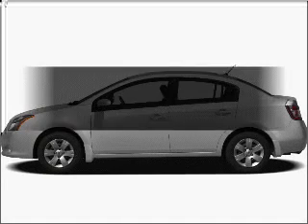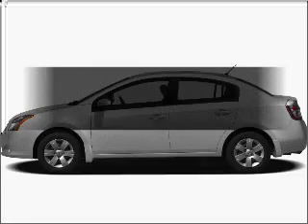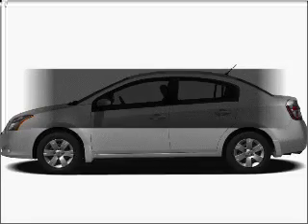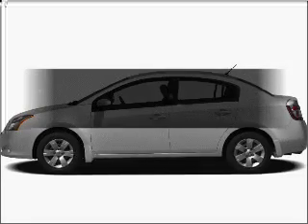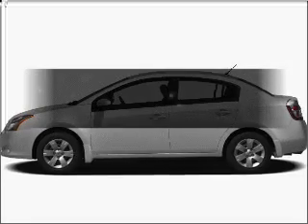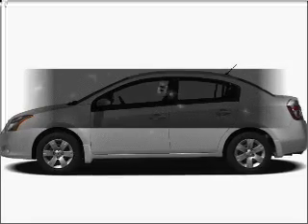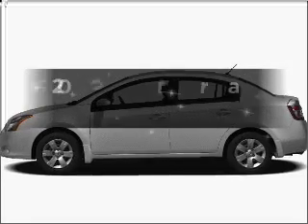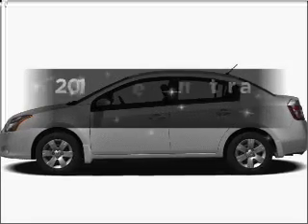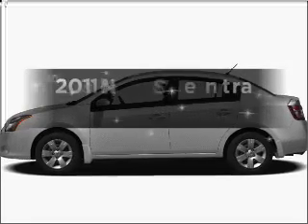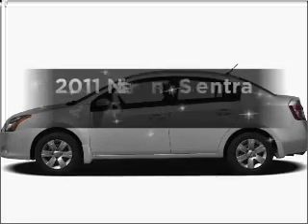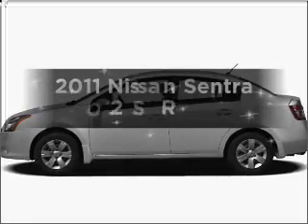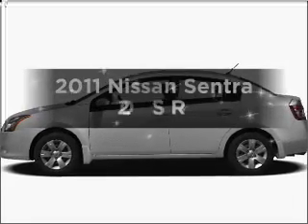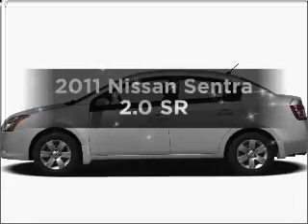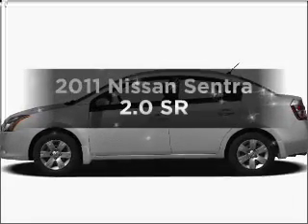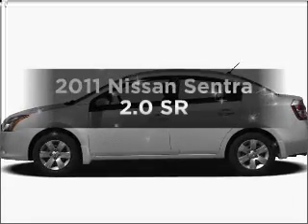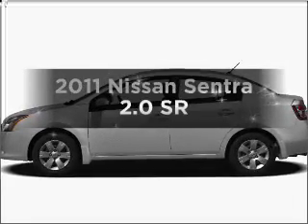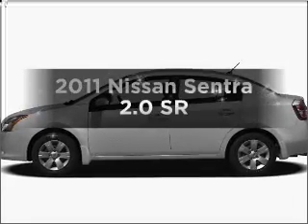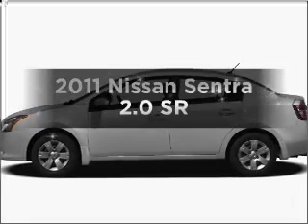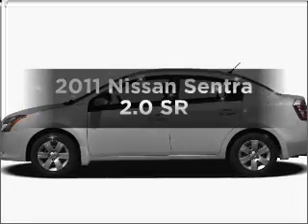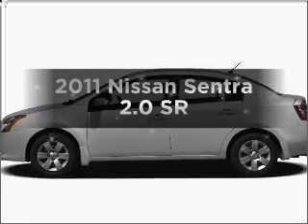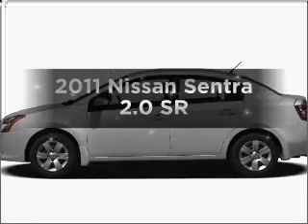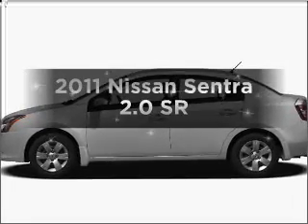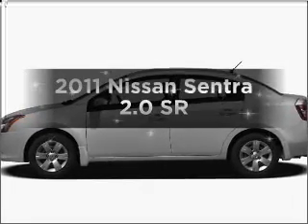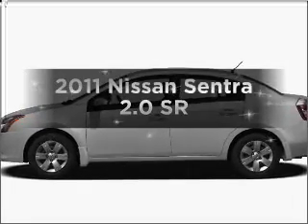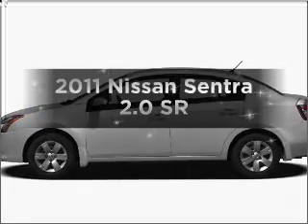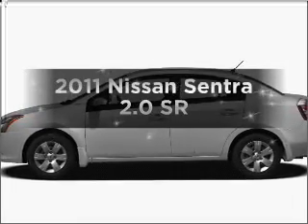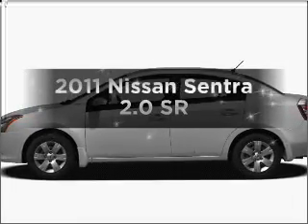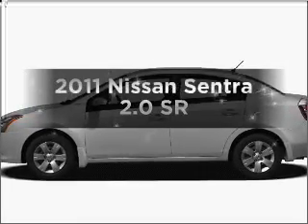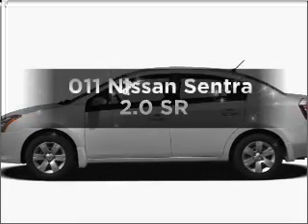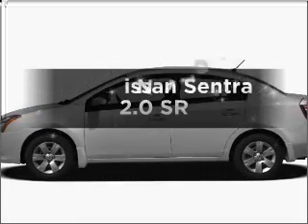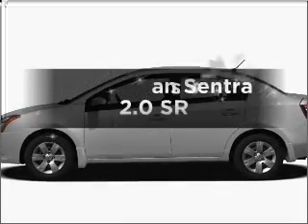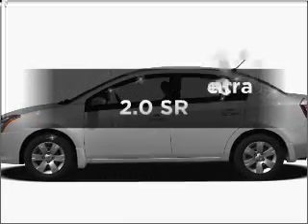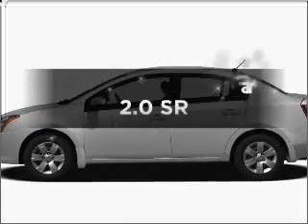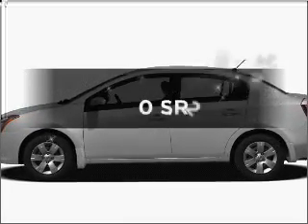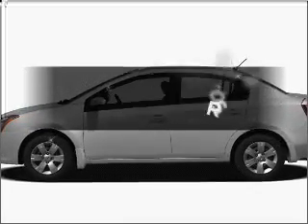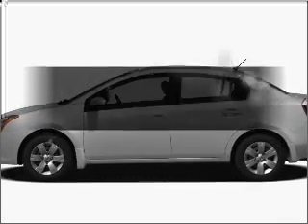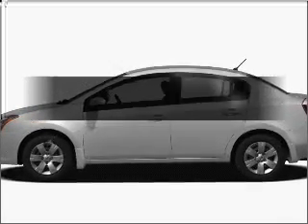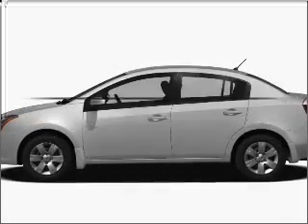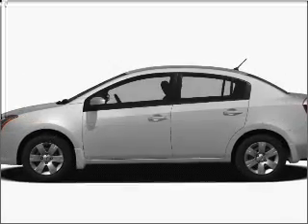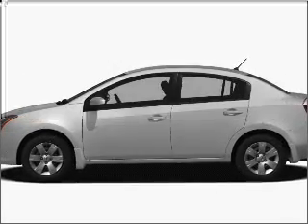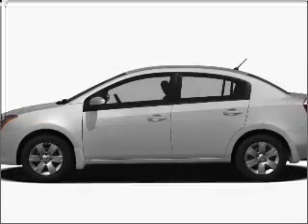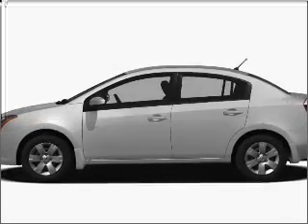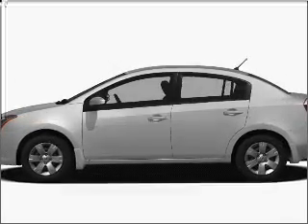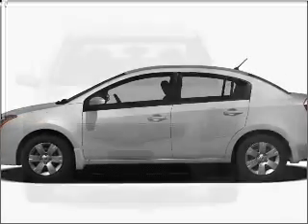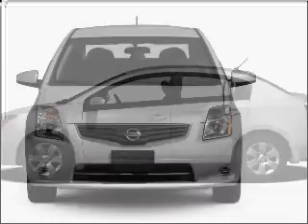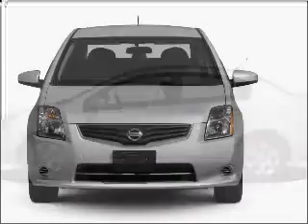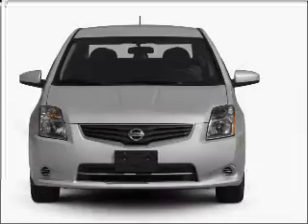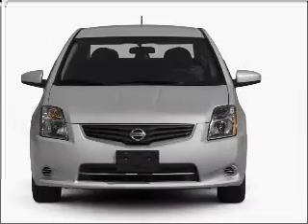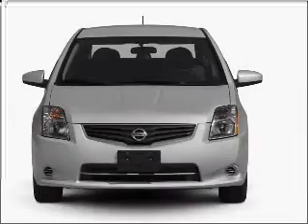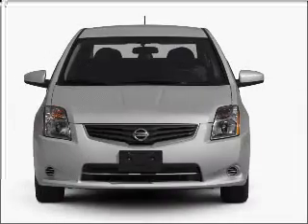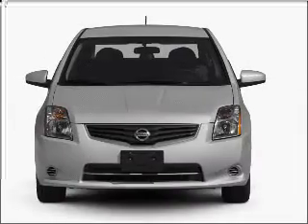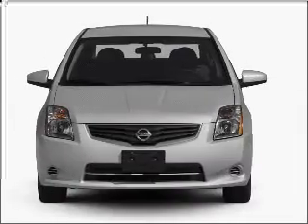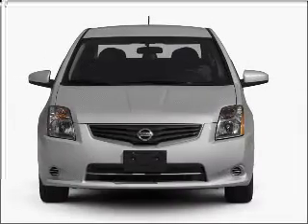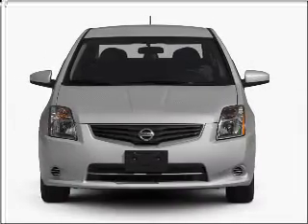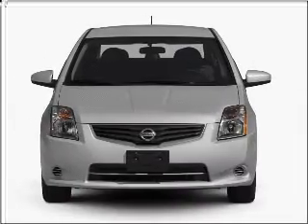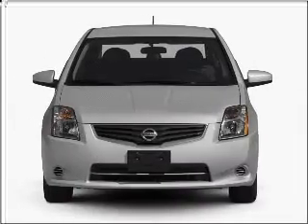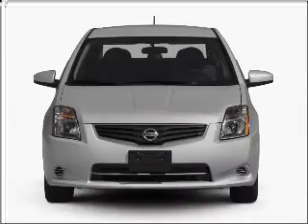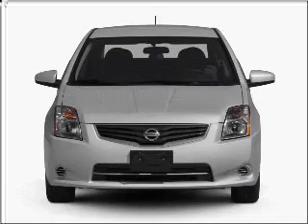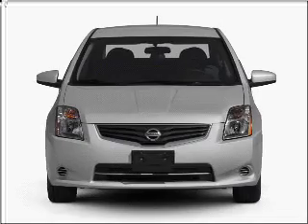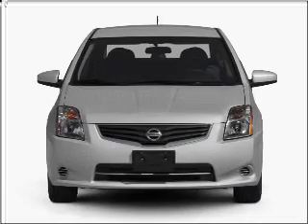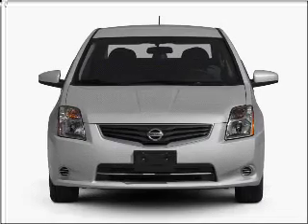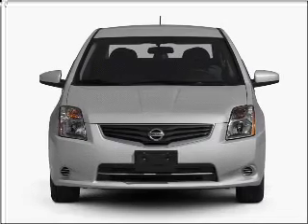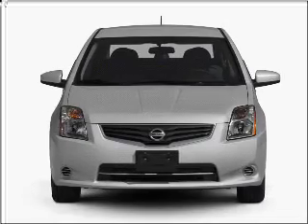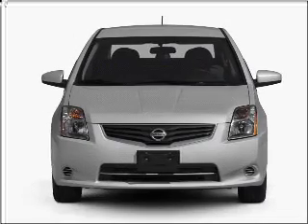Presenting the 2011 Nissan Sentra. If you're looking for a first-rate auto, this one could be yours today.